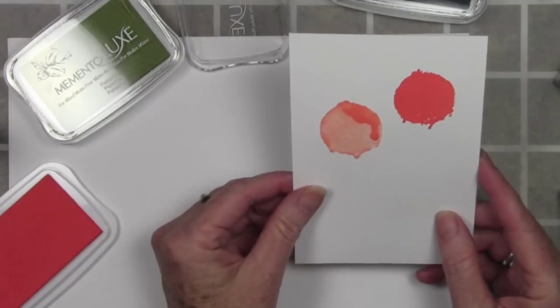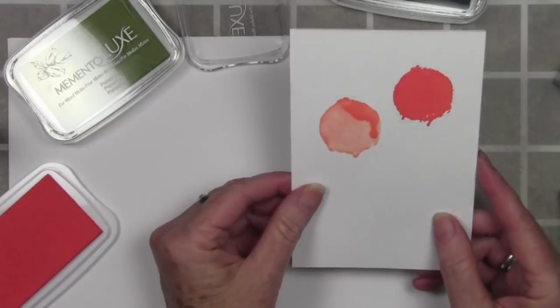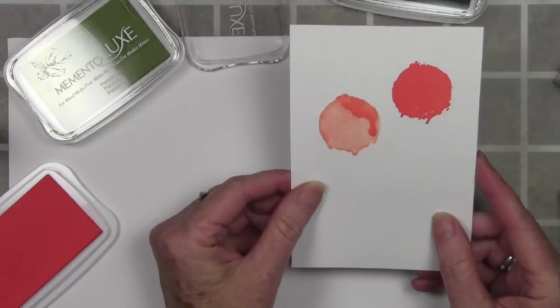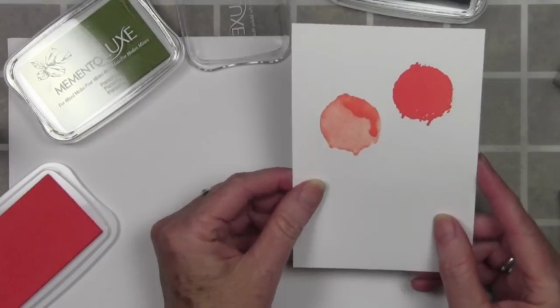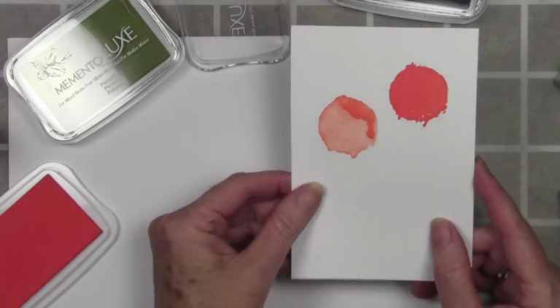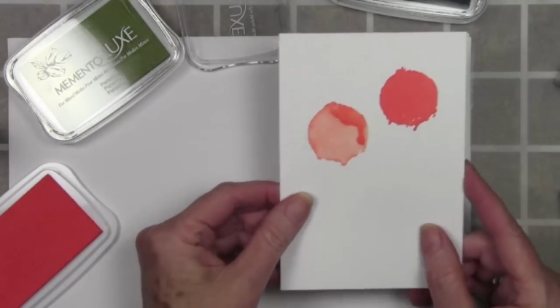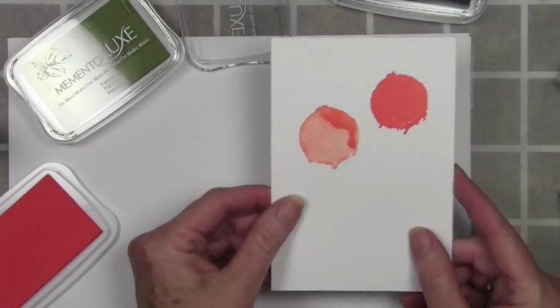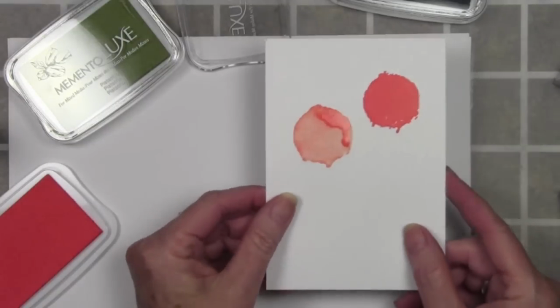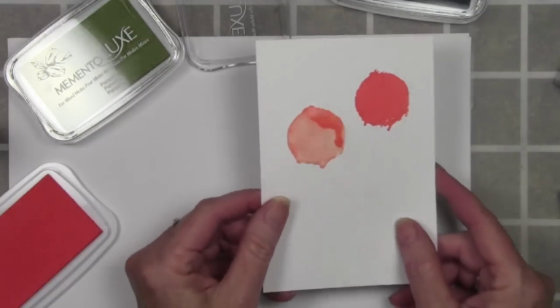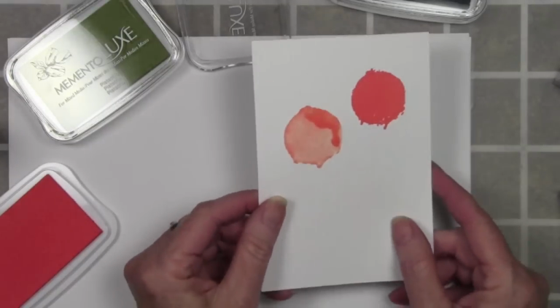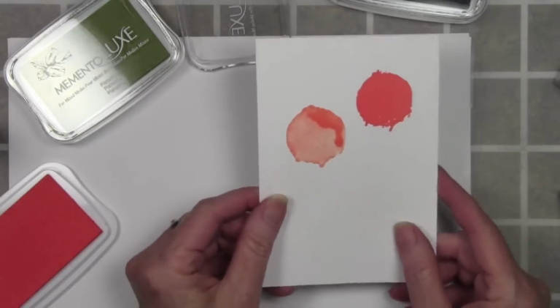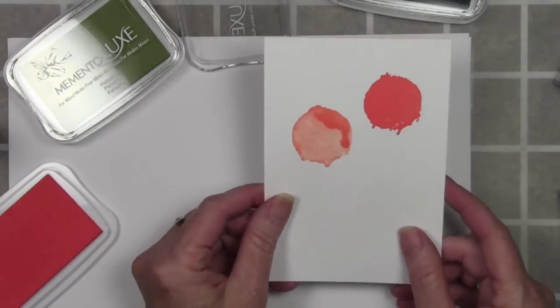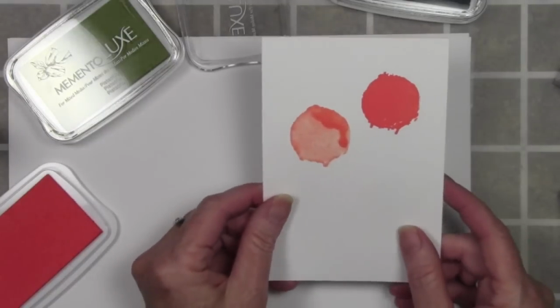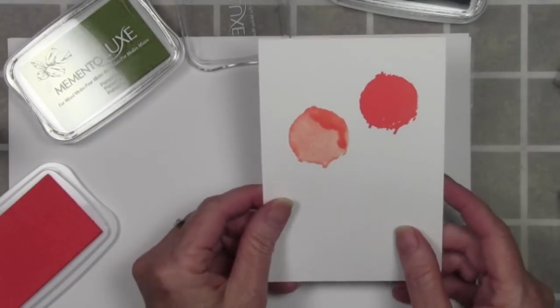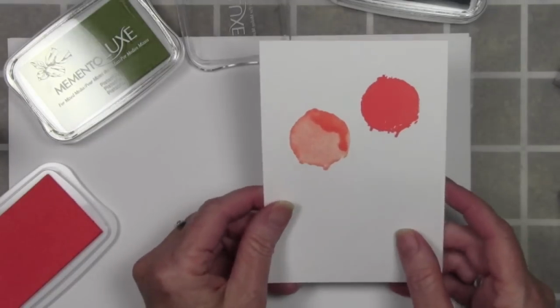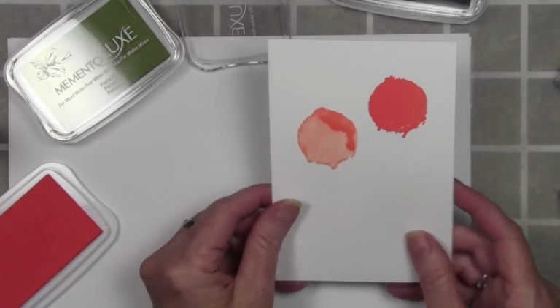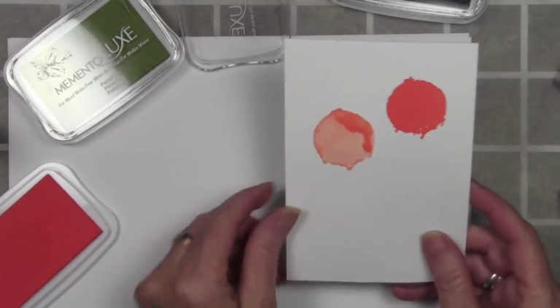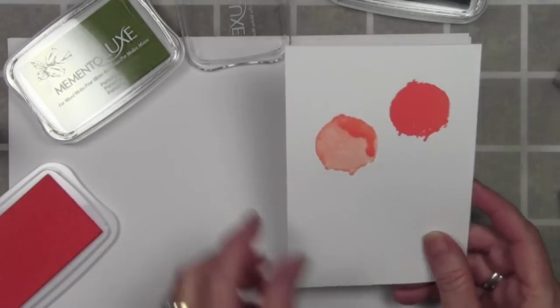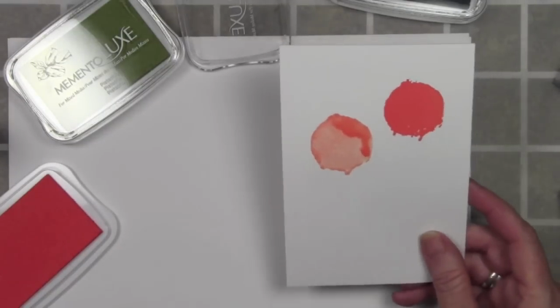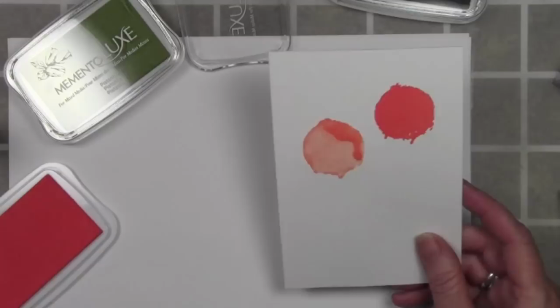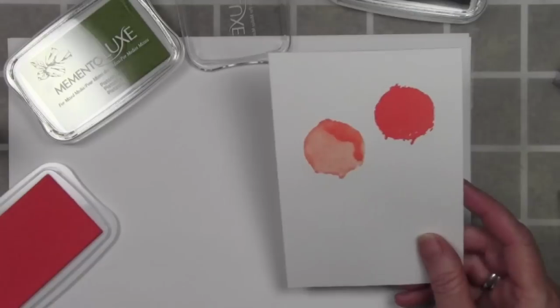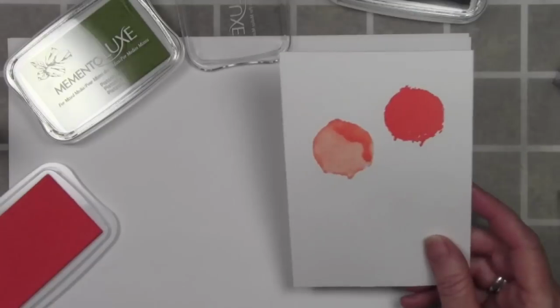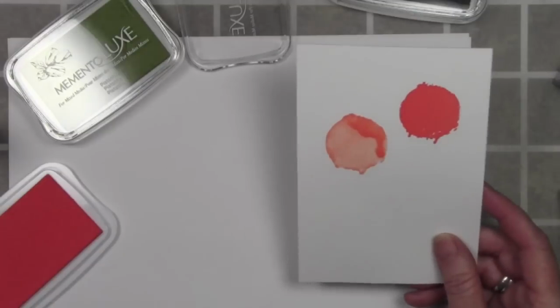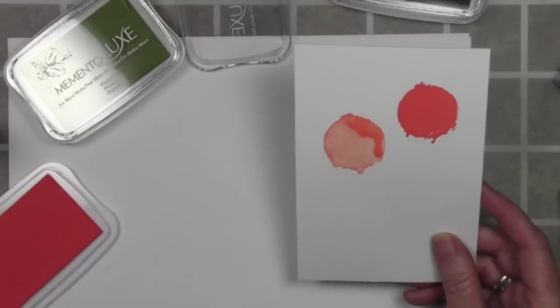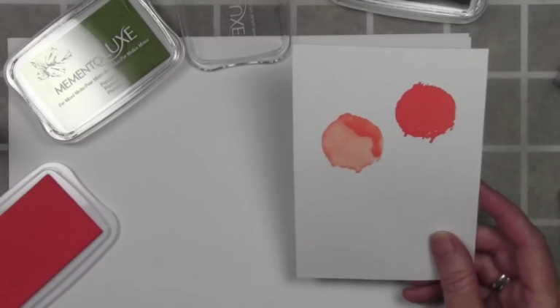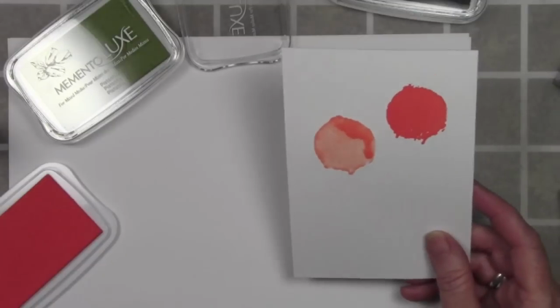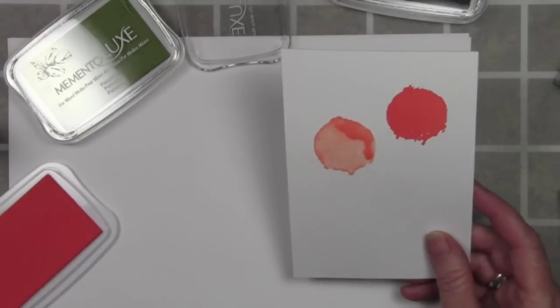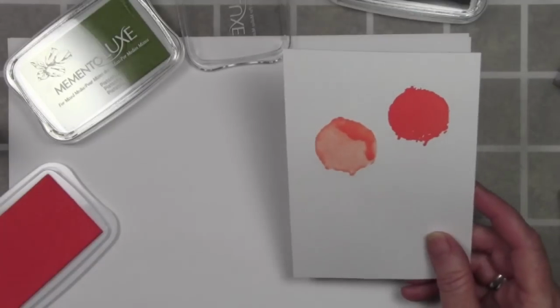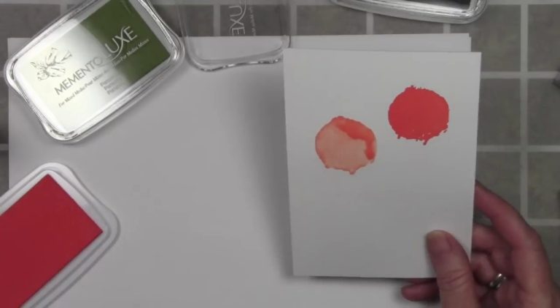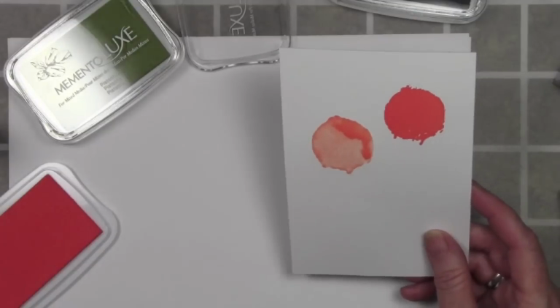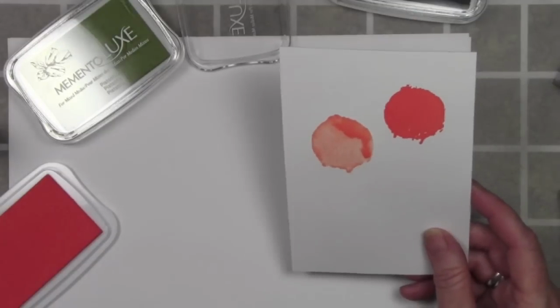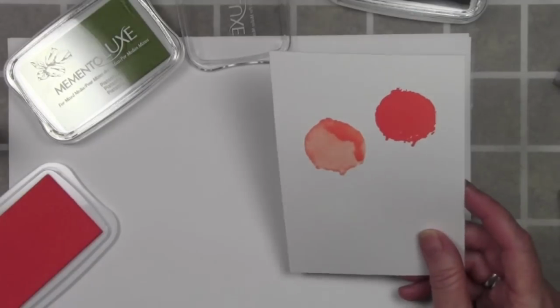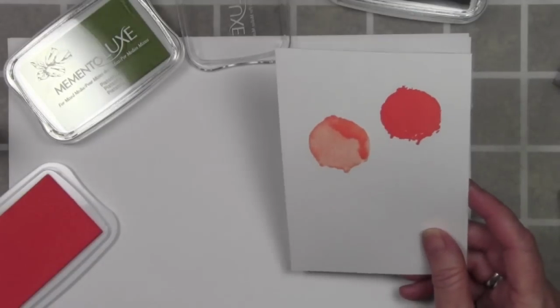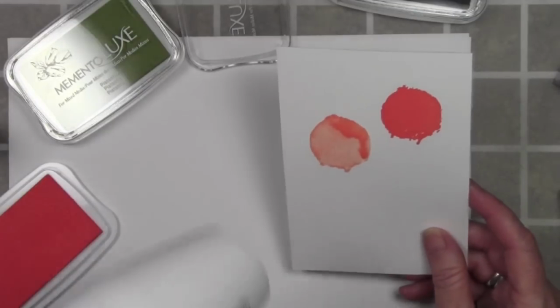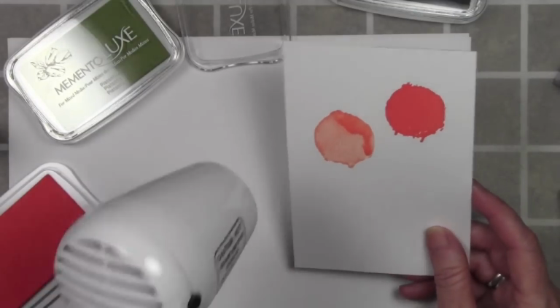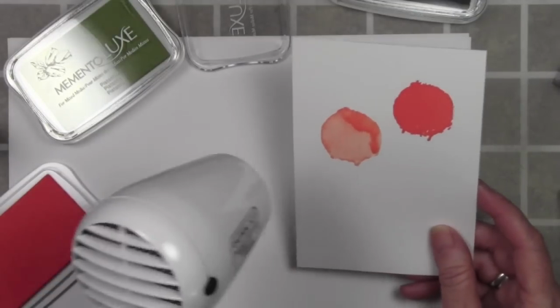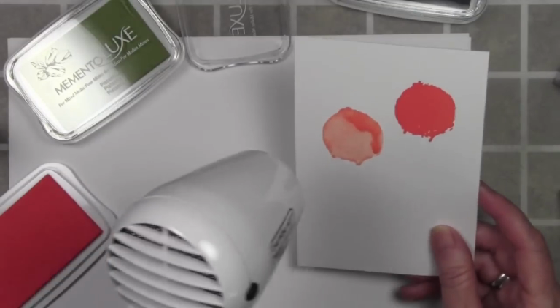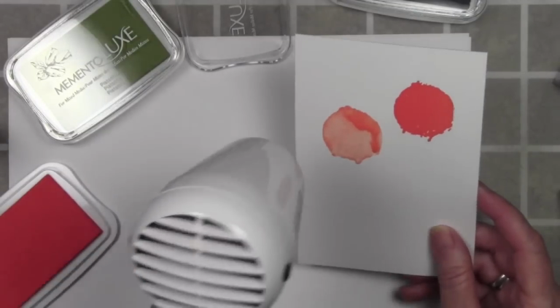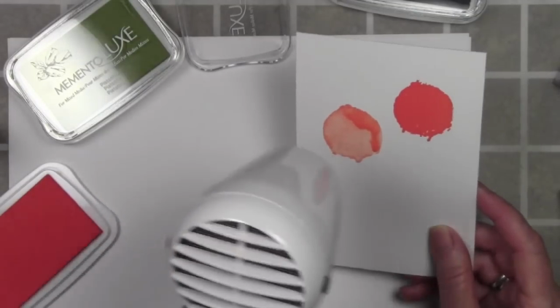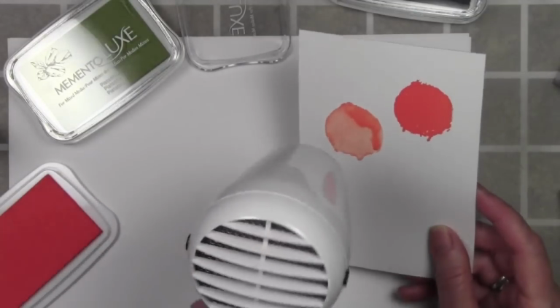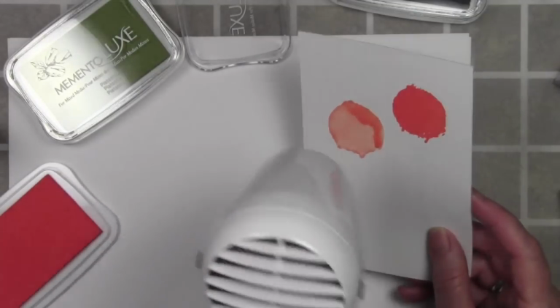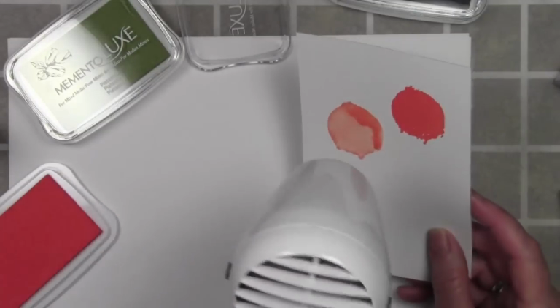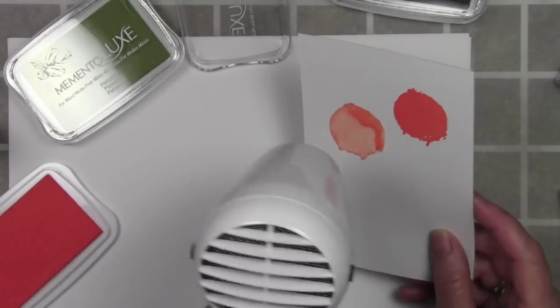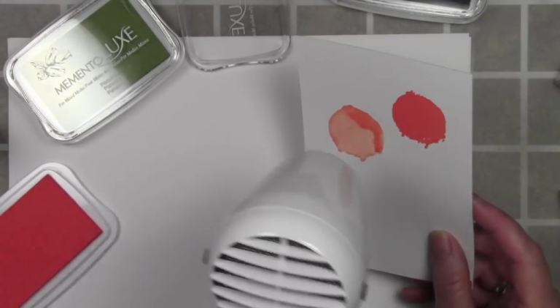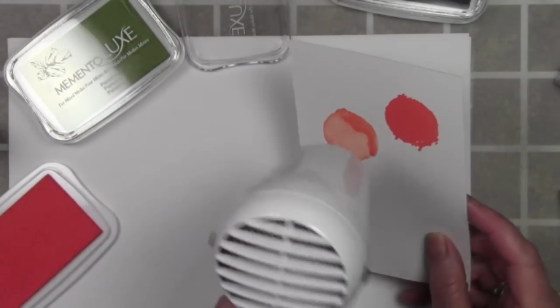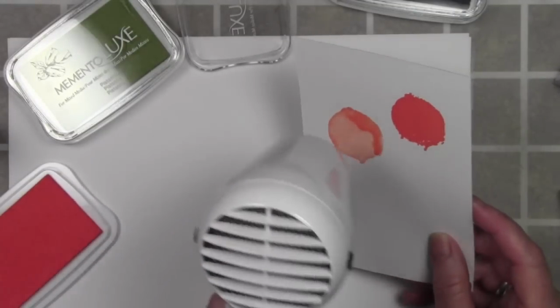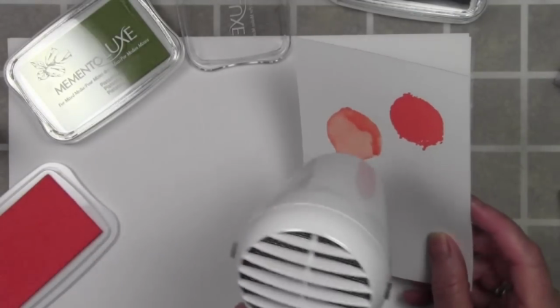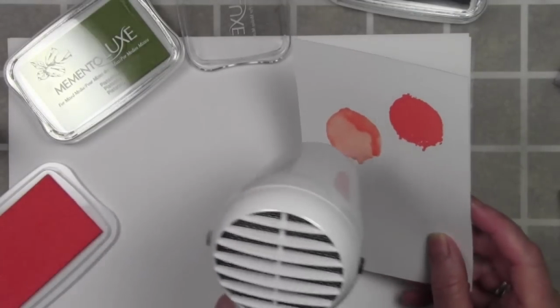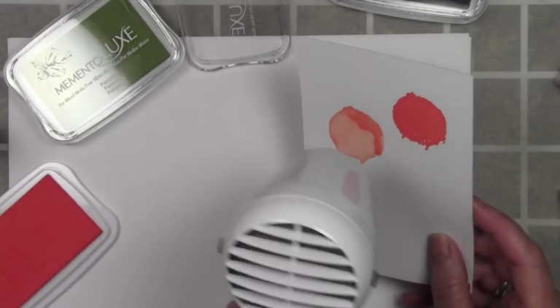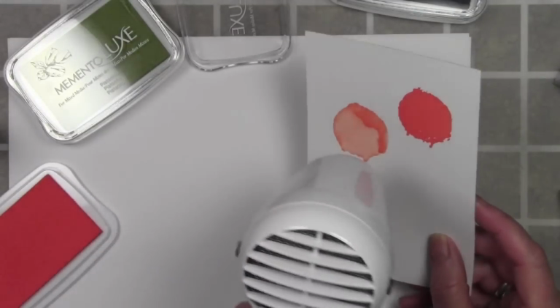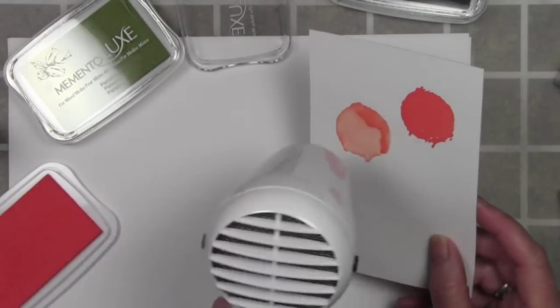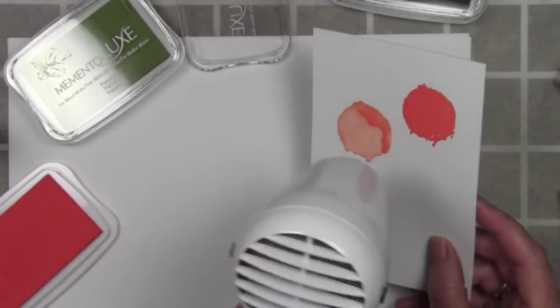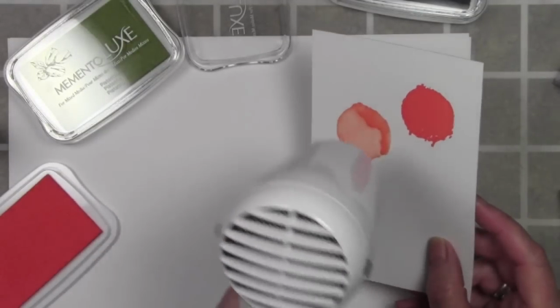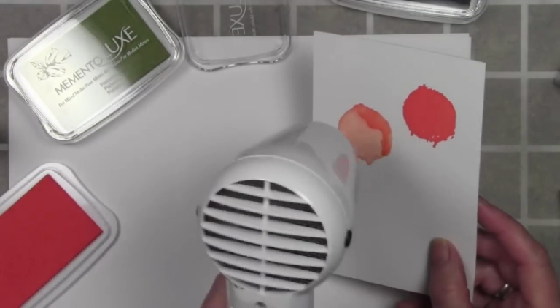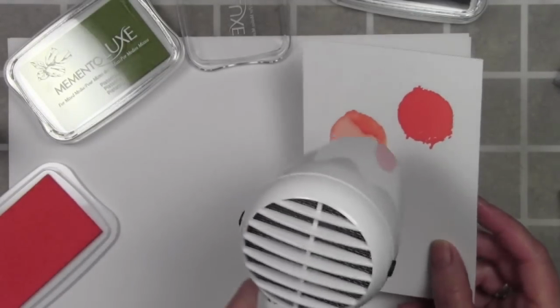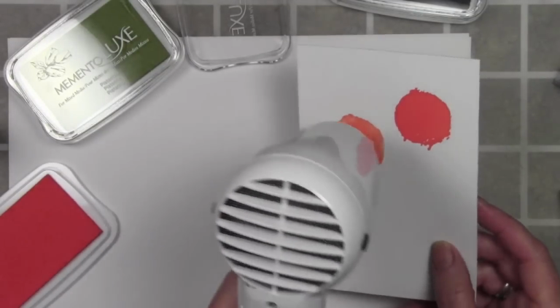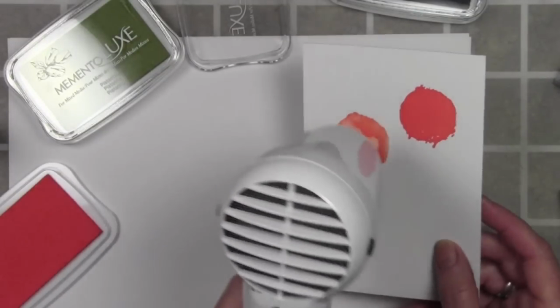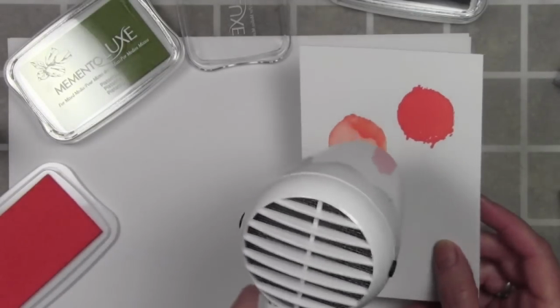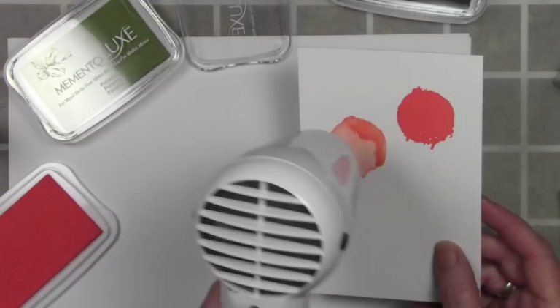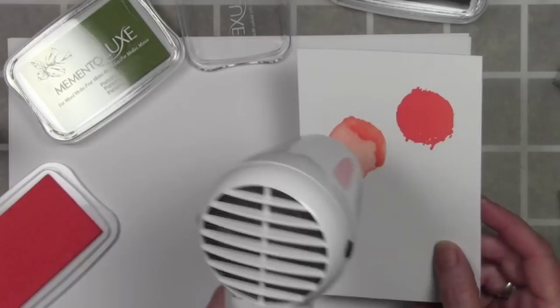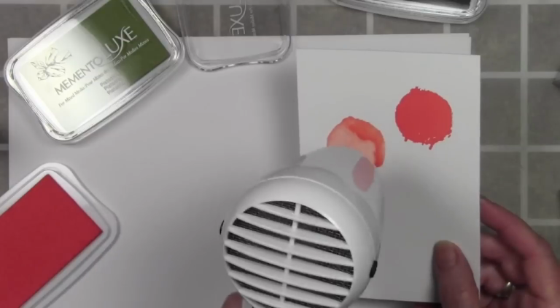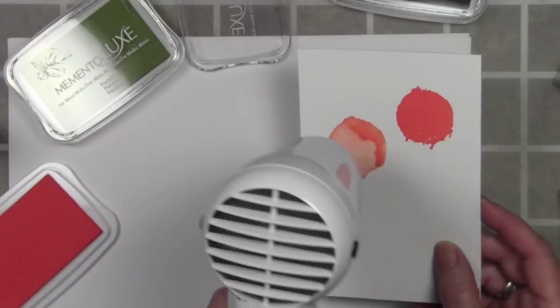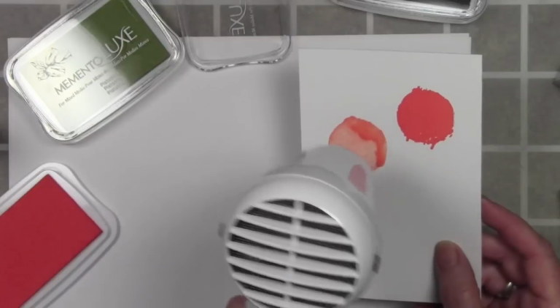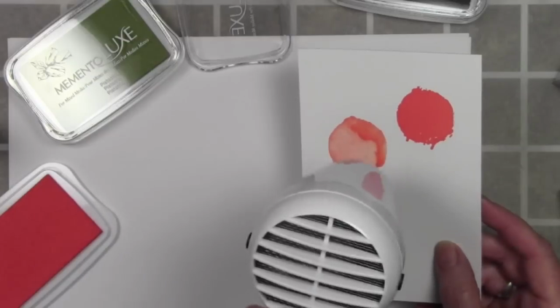Once I'm happy with where that's placed, I'll go ahead and grab my heat gun and start giving it some heat to allow it to dry.